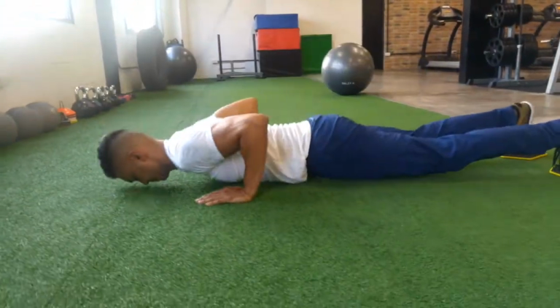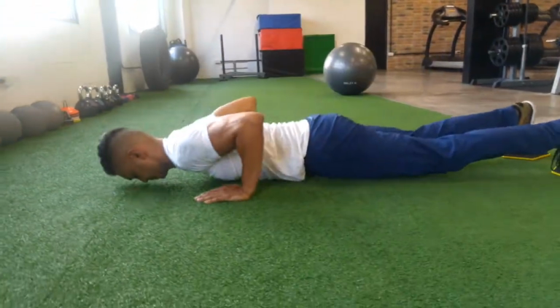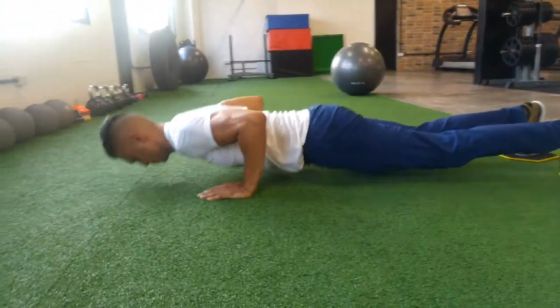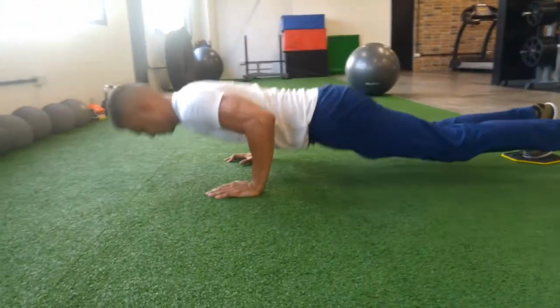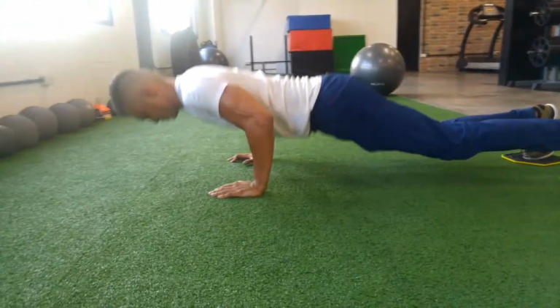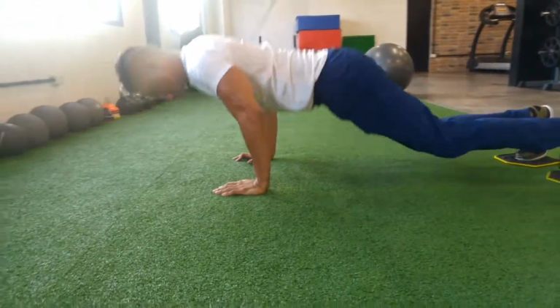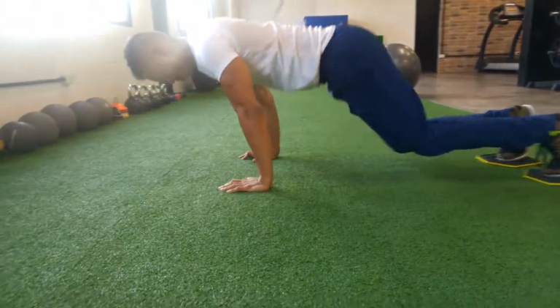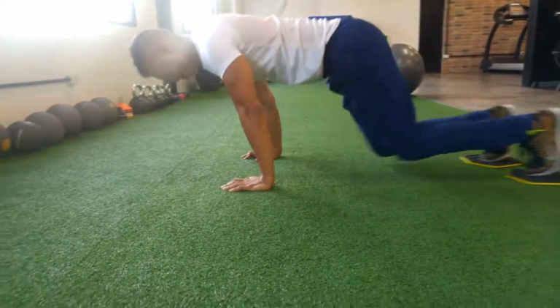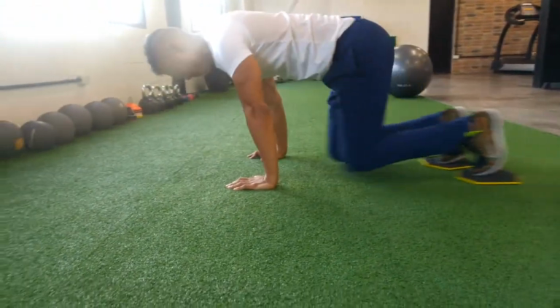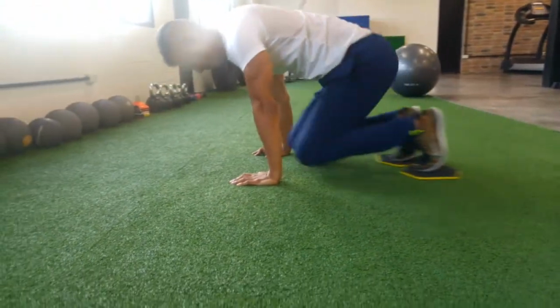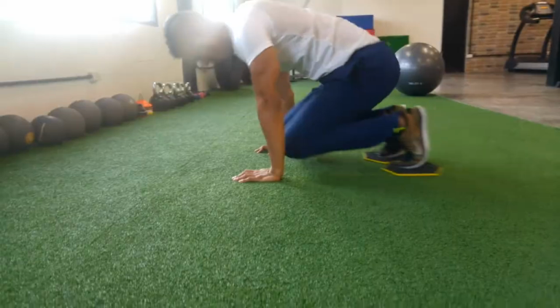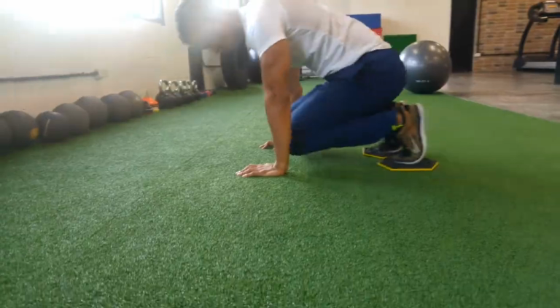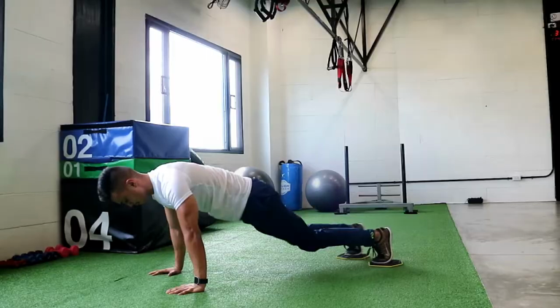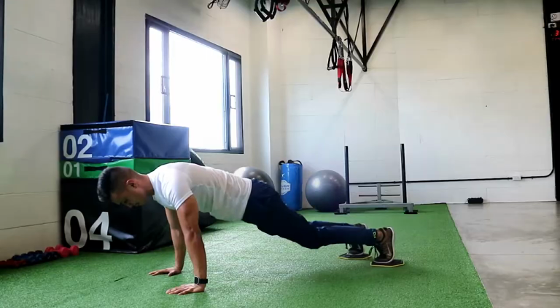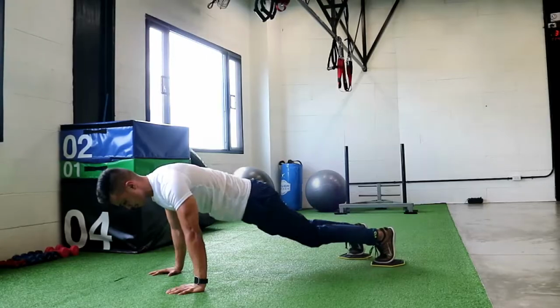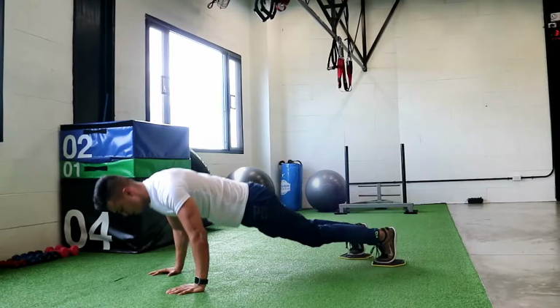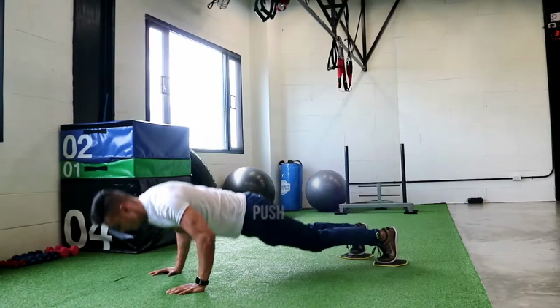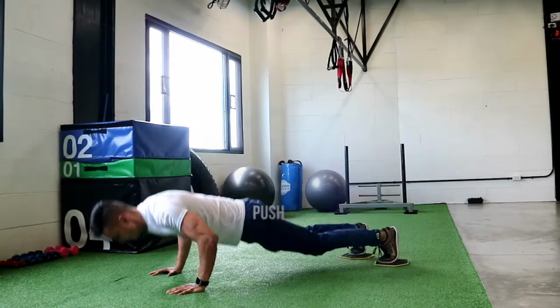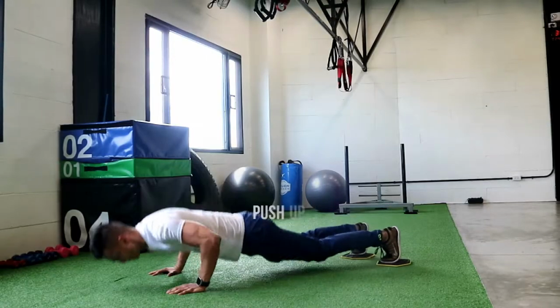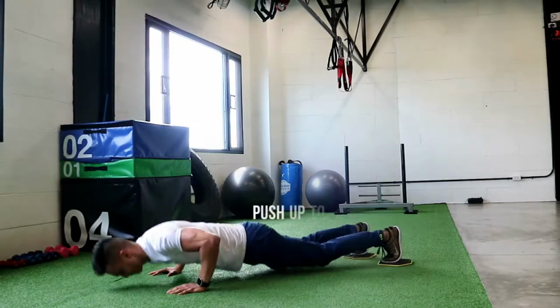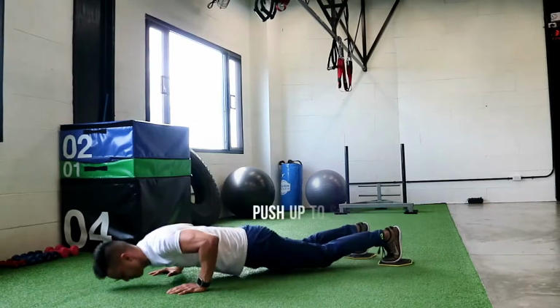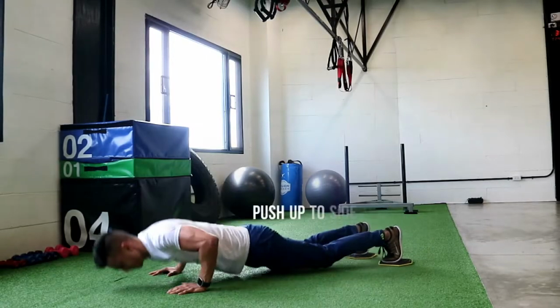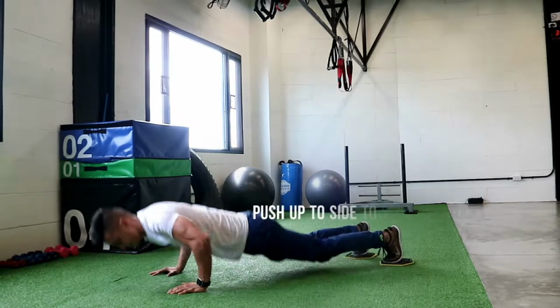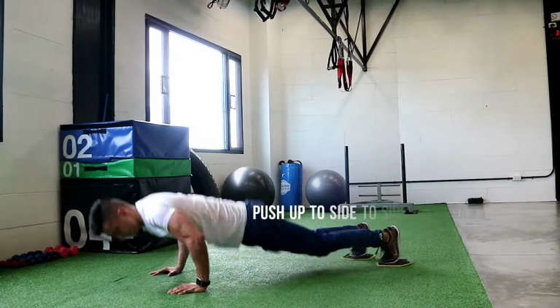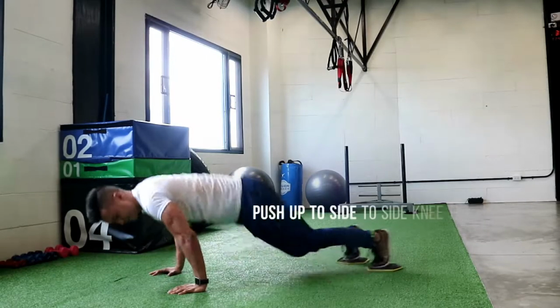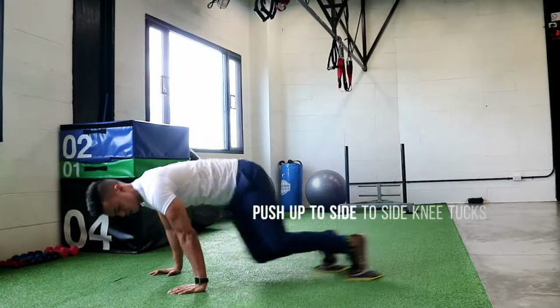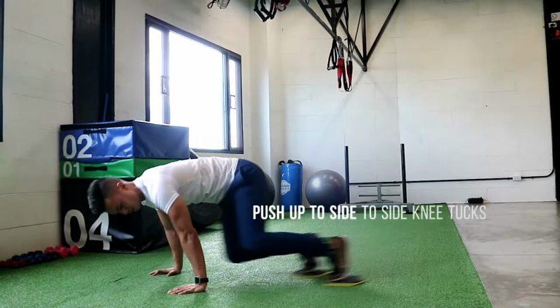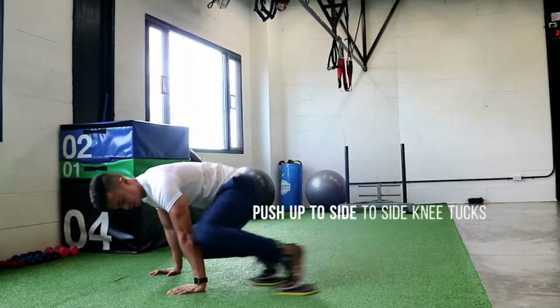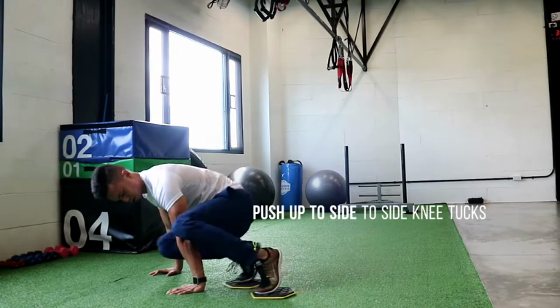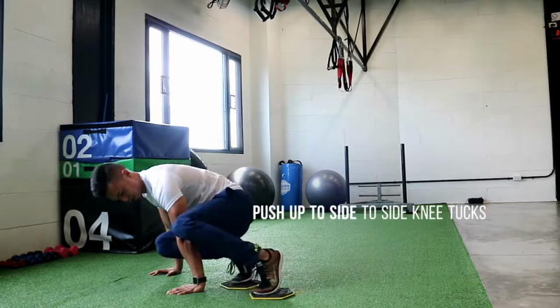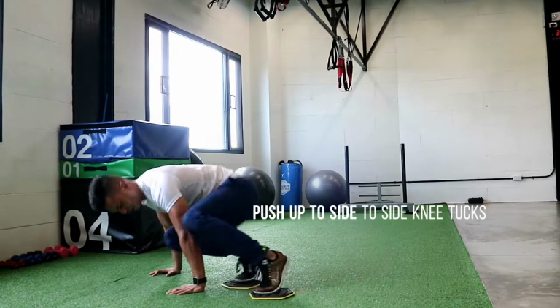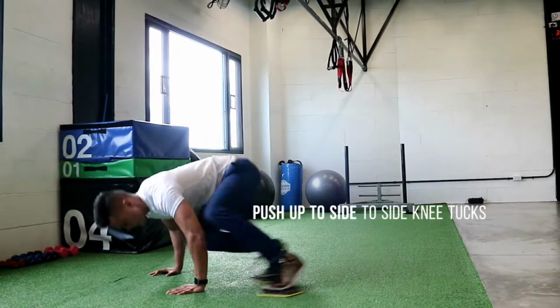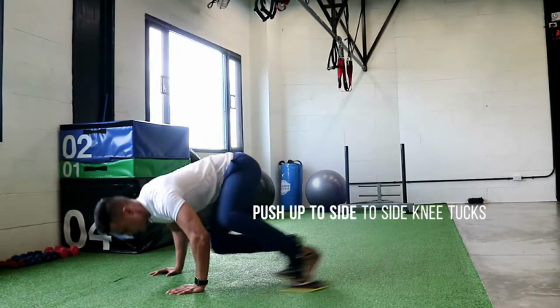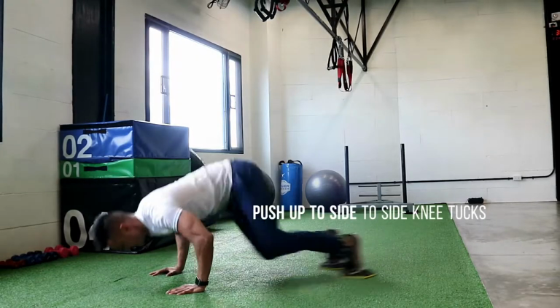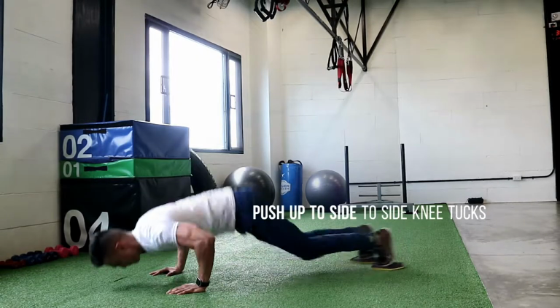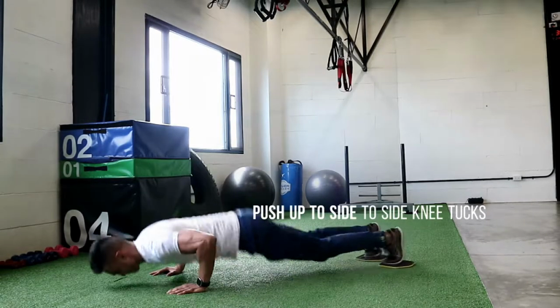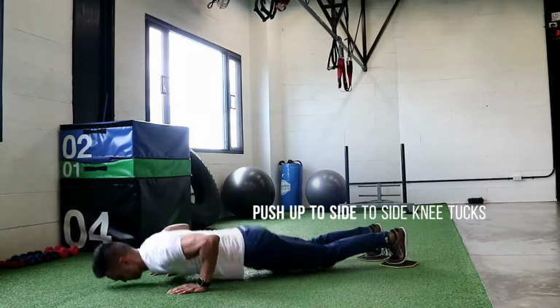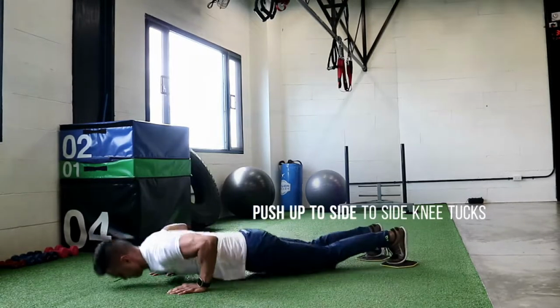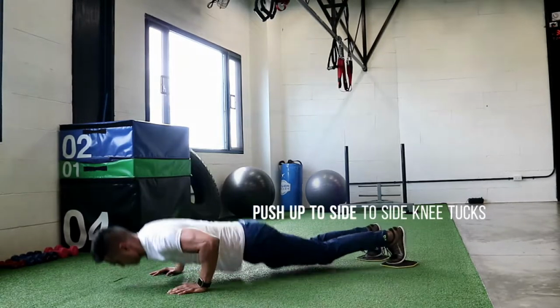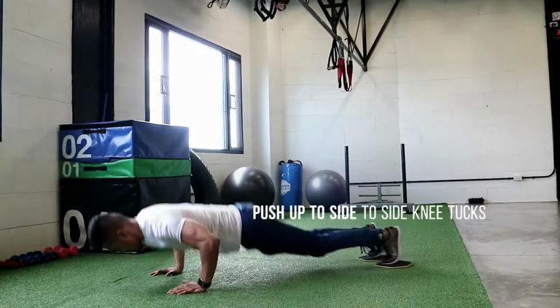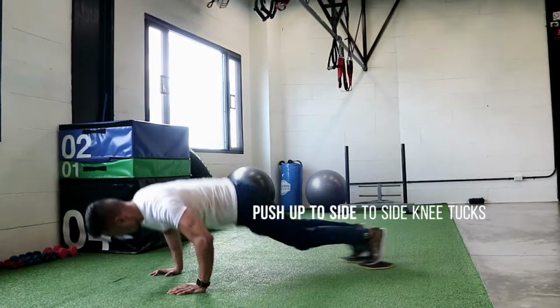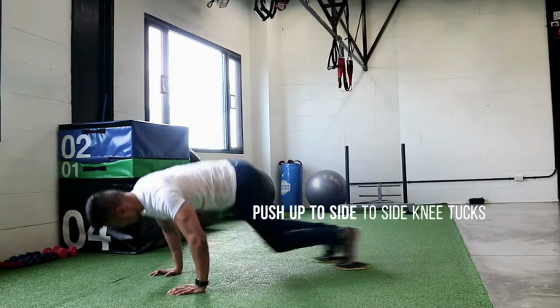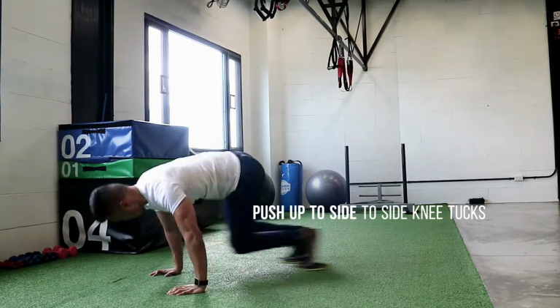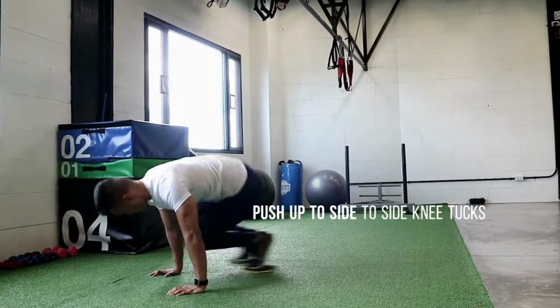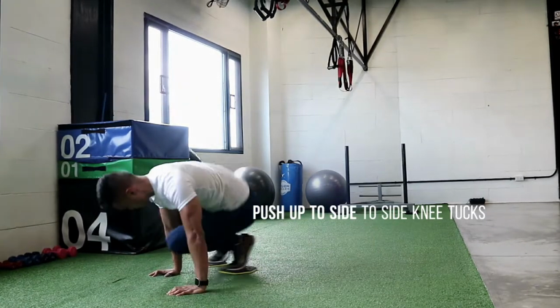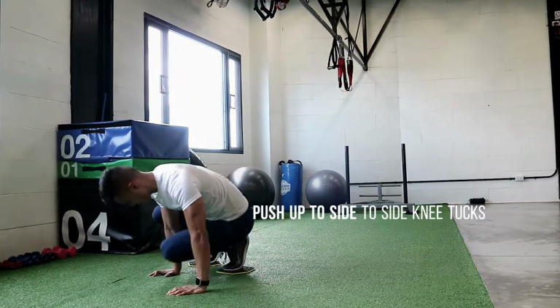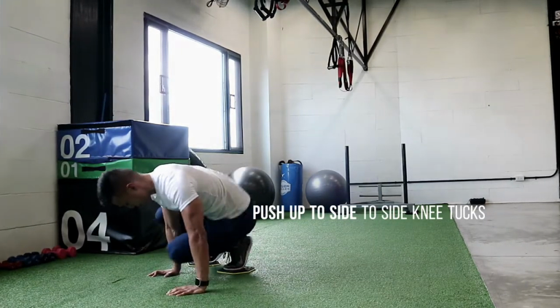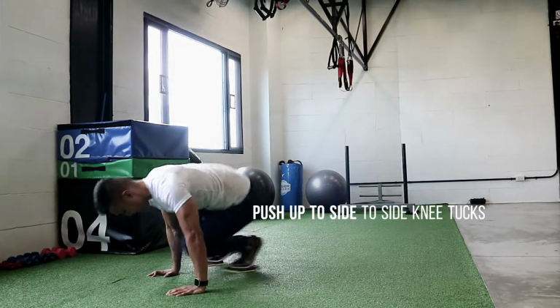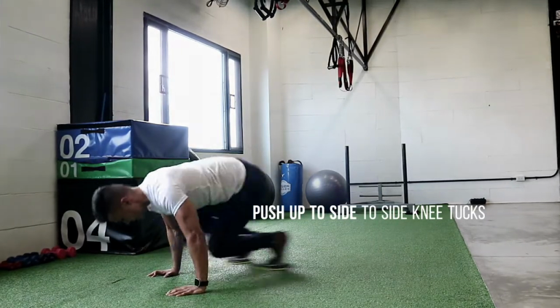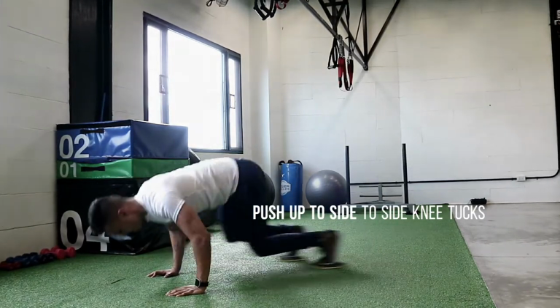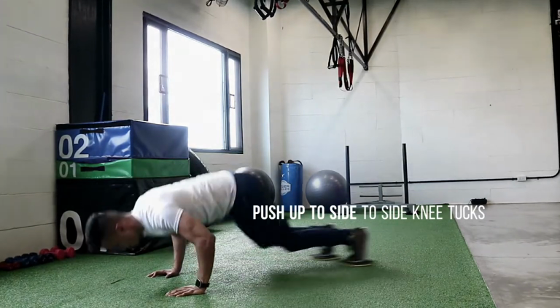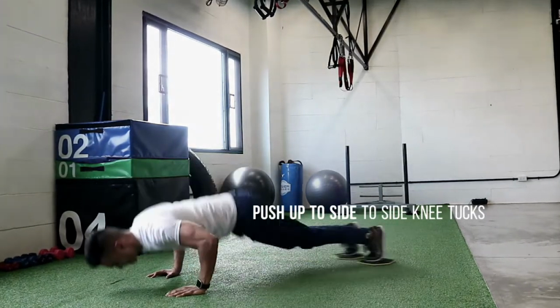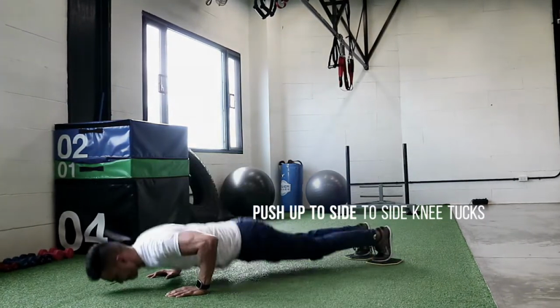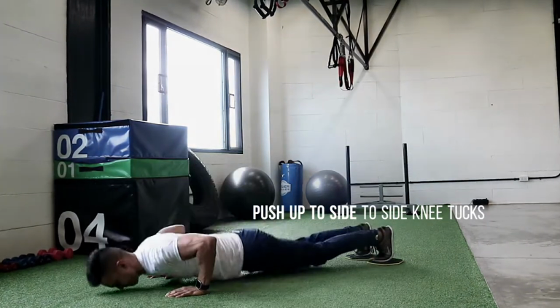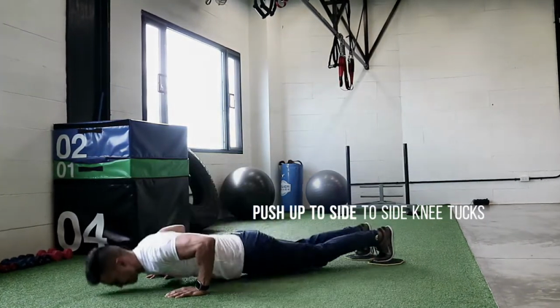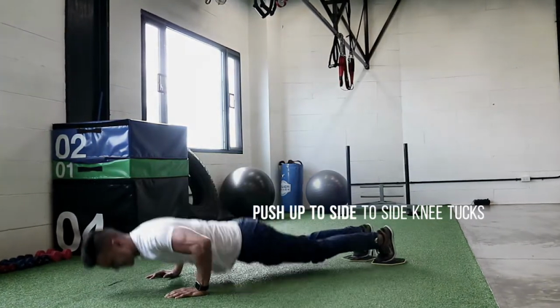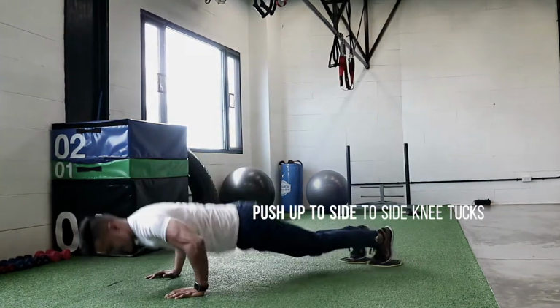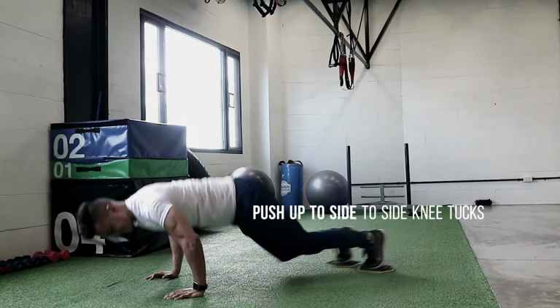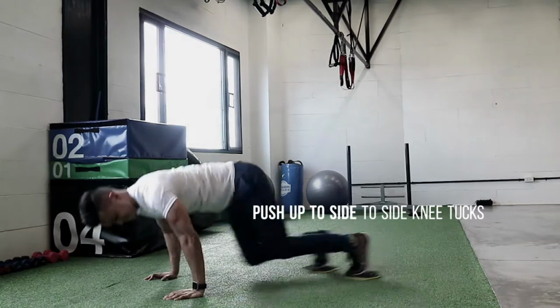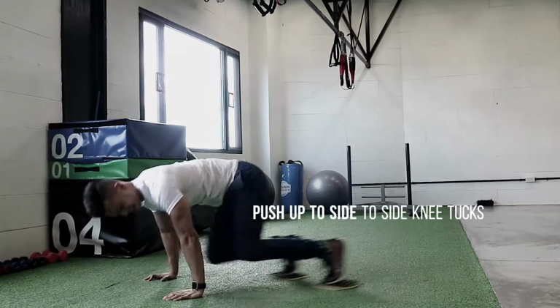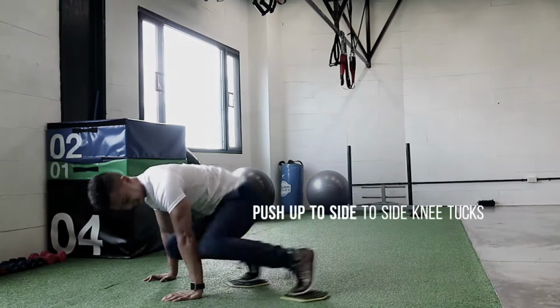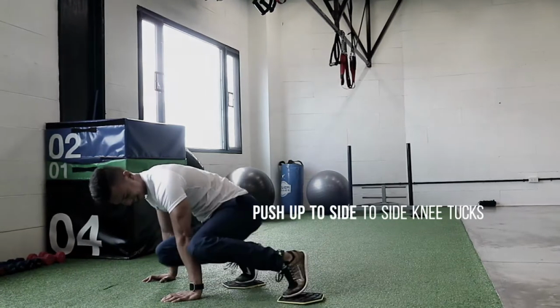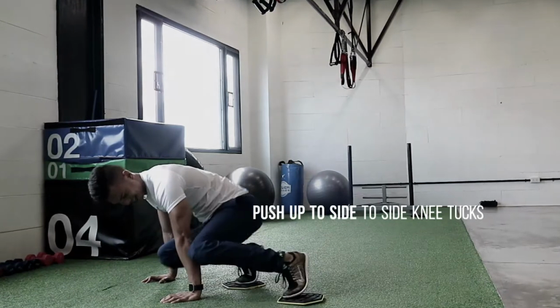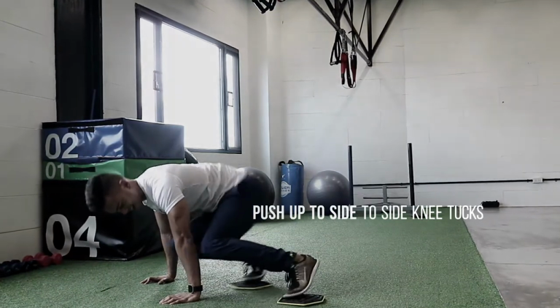To make it a bit harder and work your obliques, you push both knees to one elbow, push back out, and then out to the other elbow.